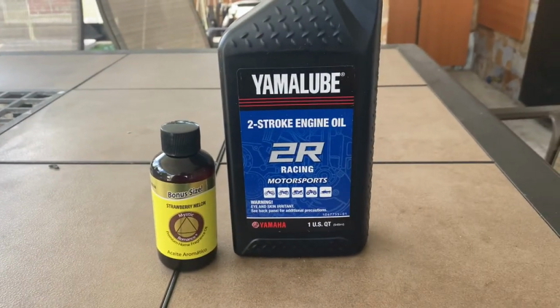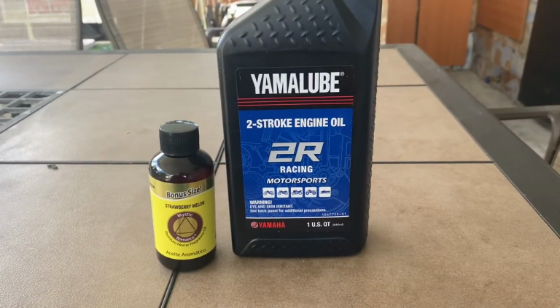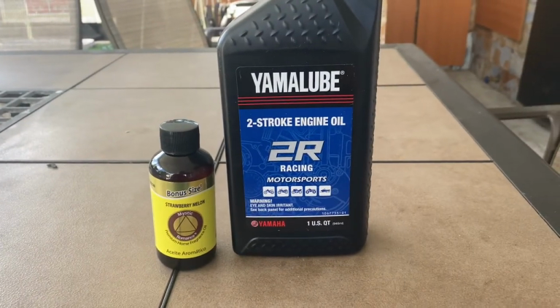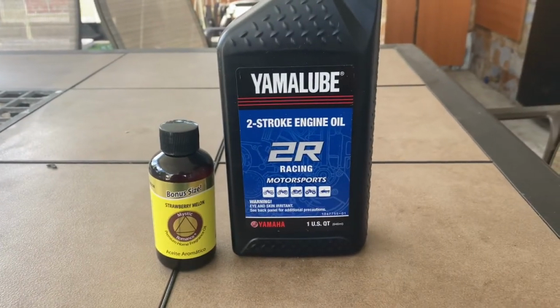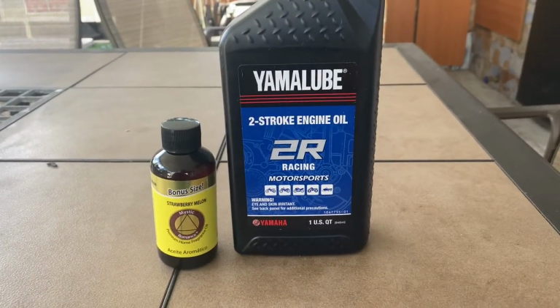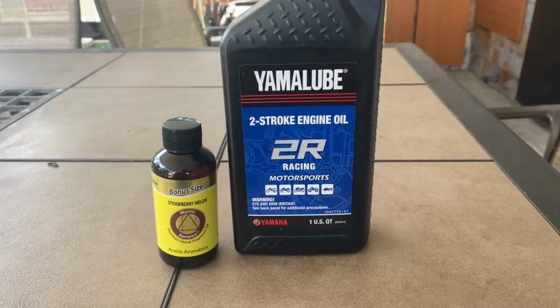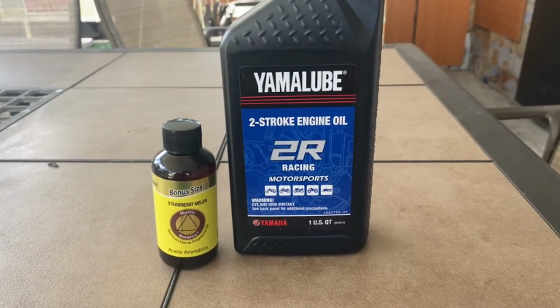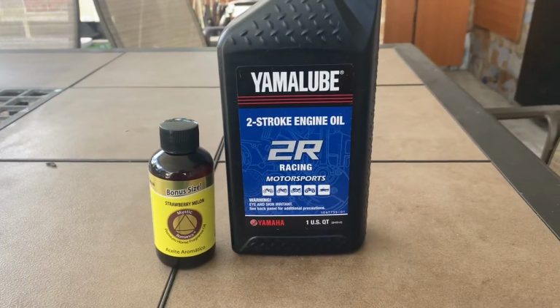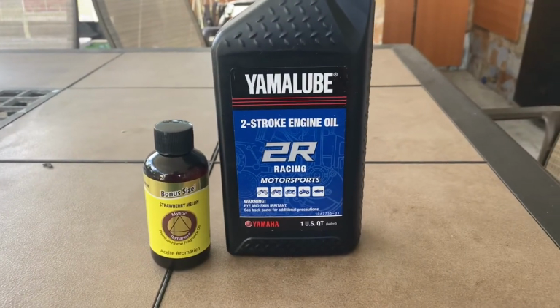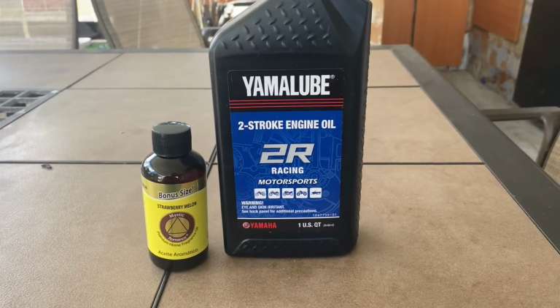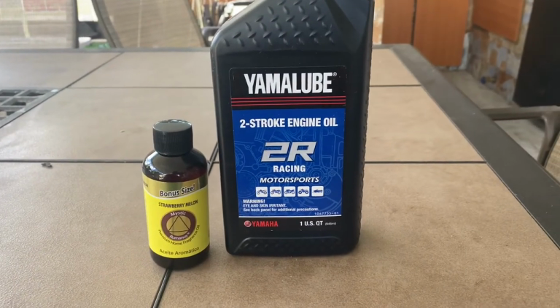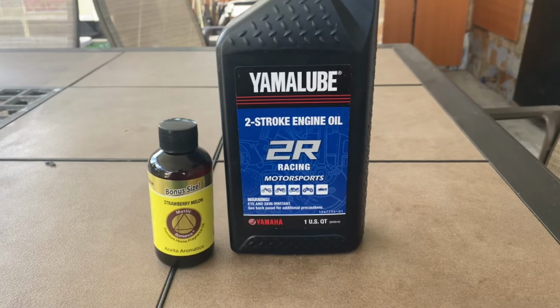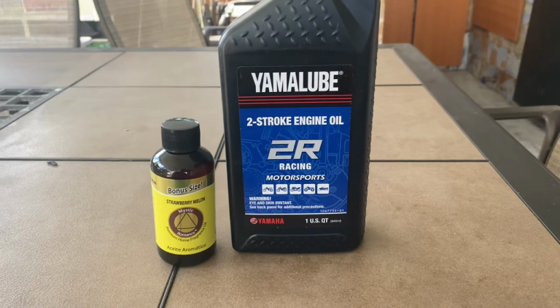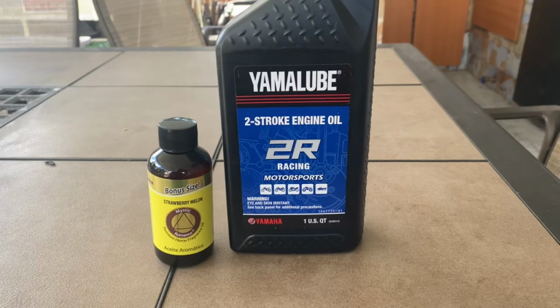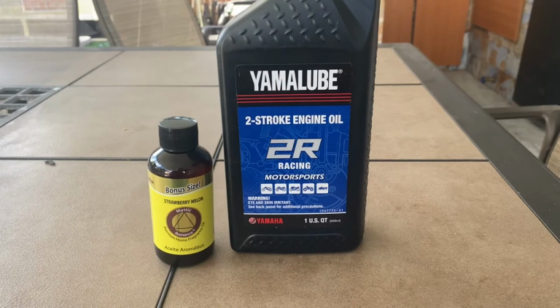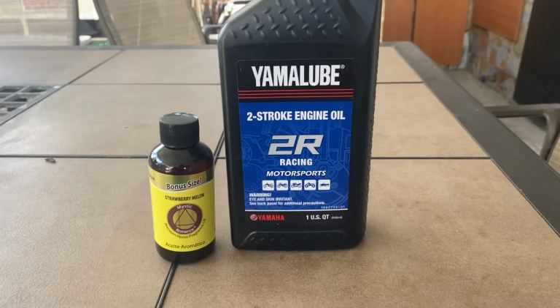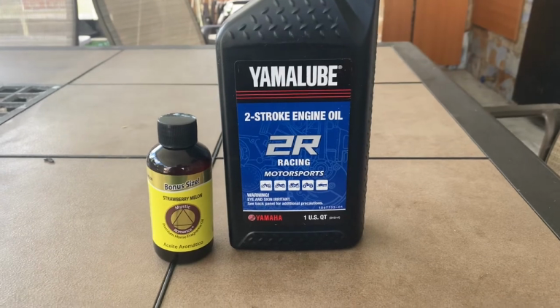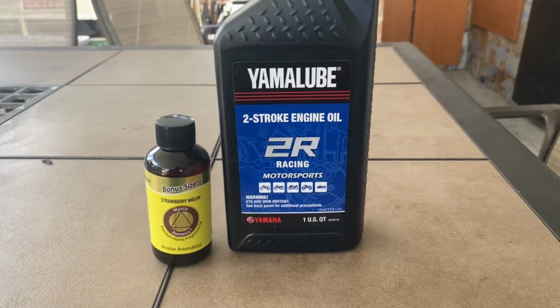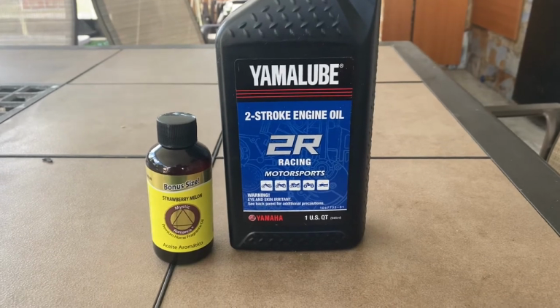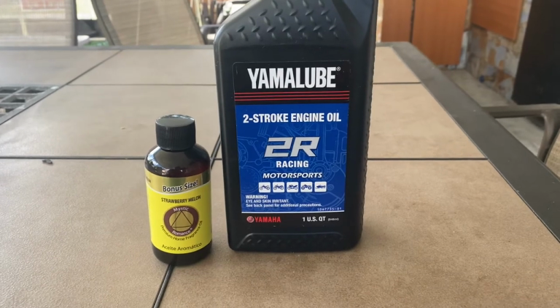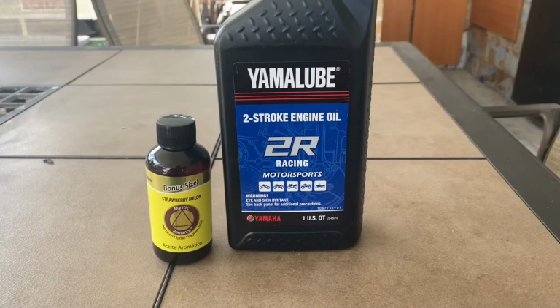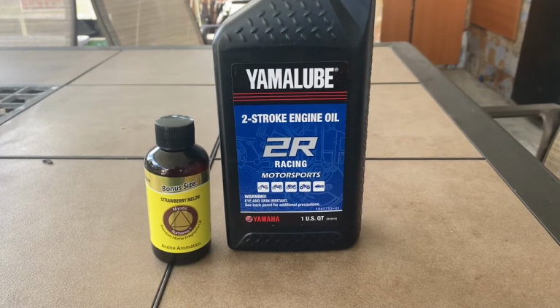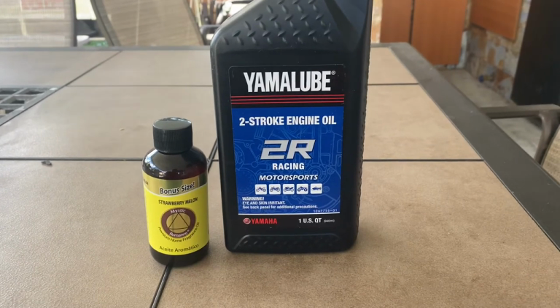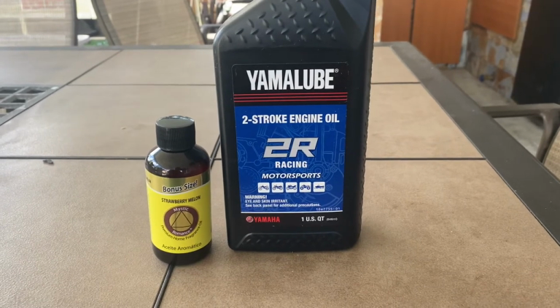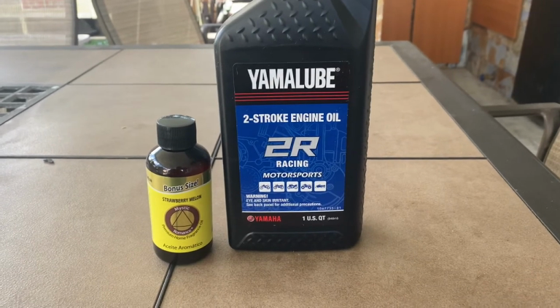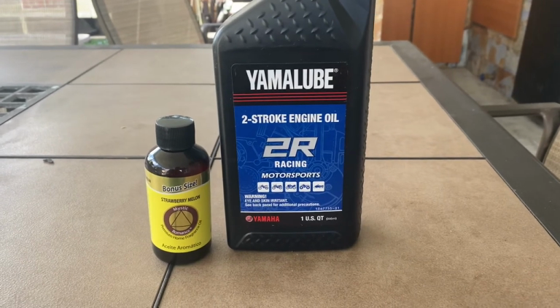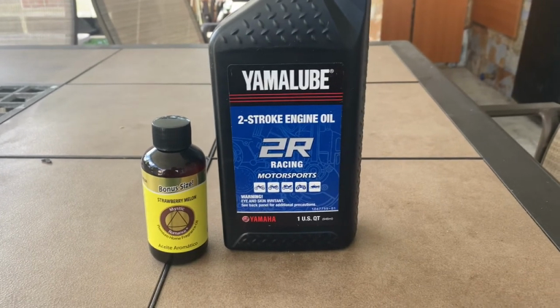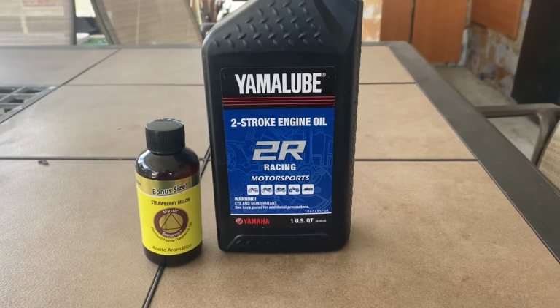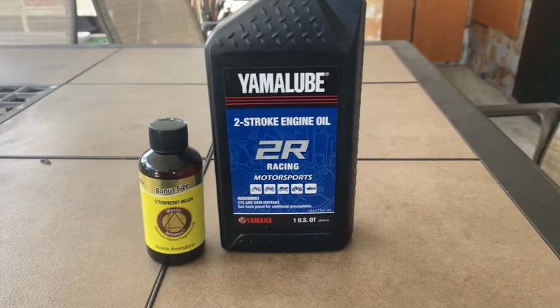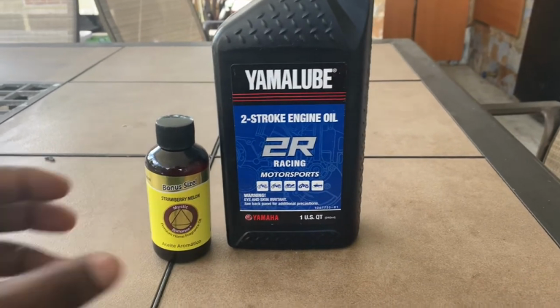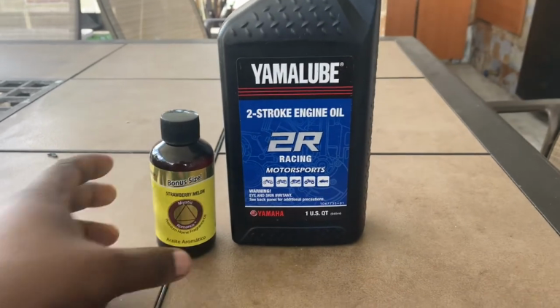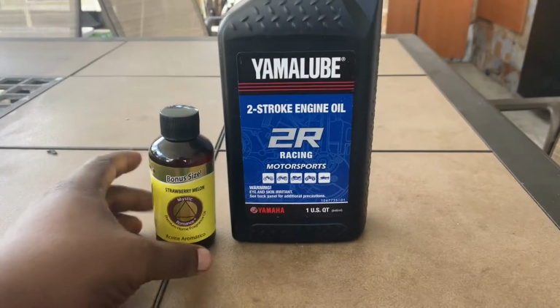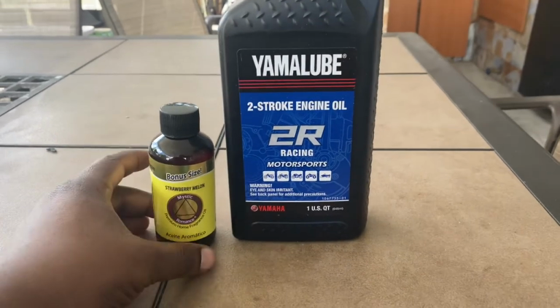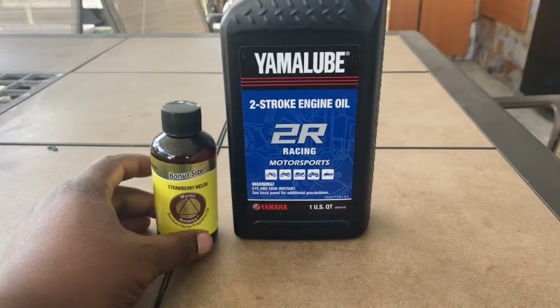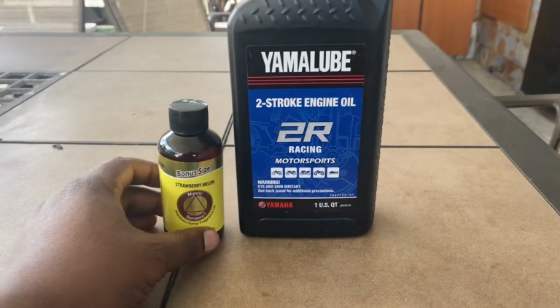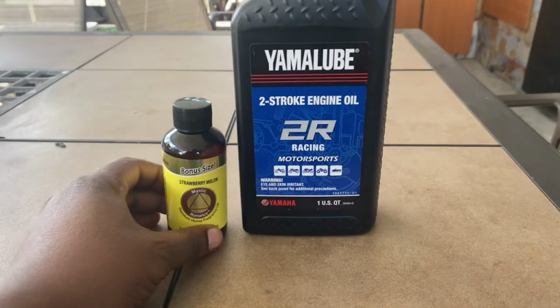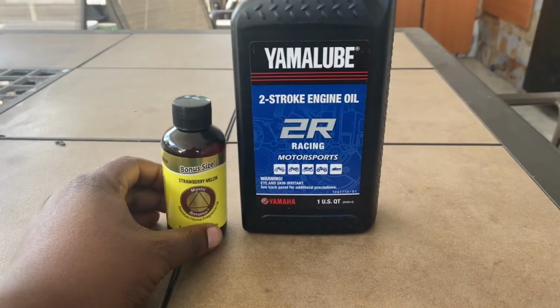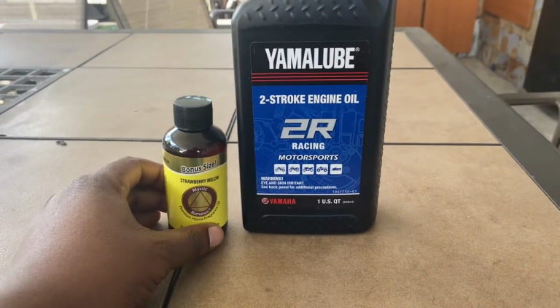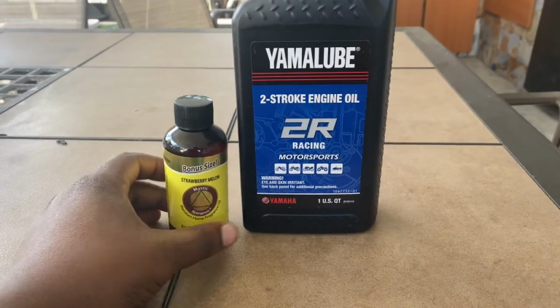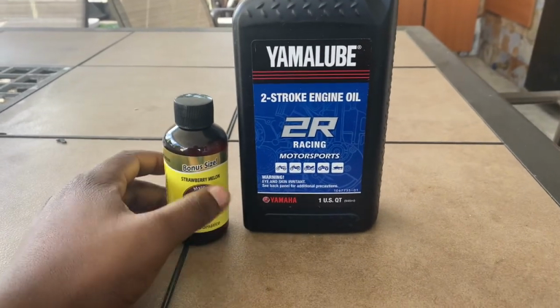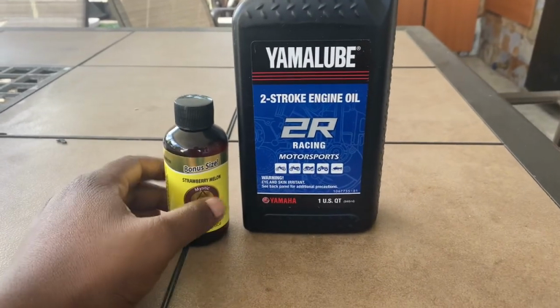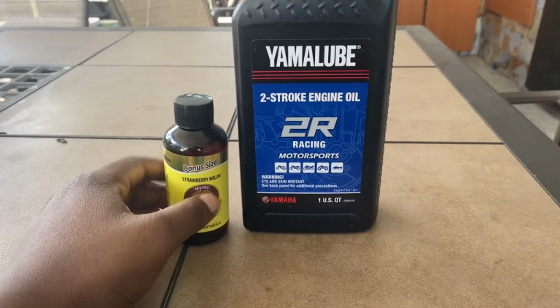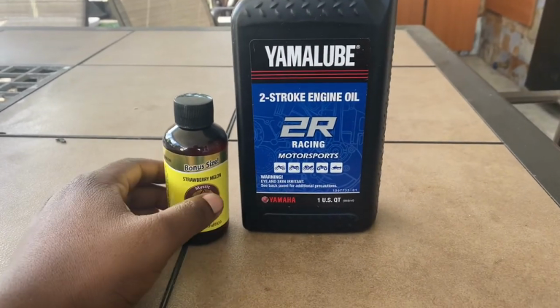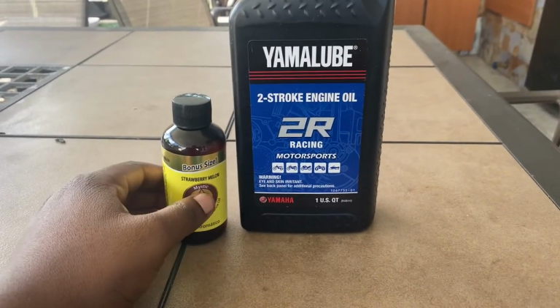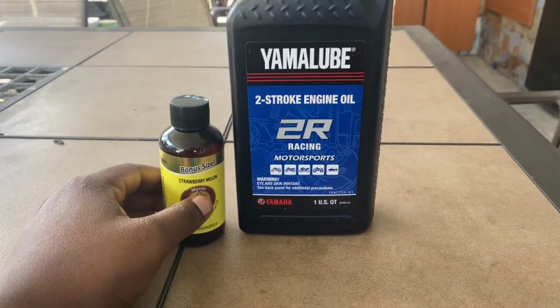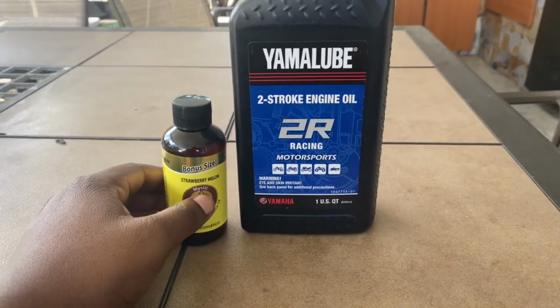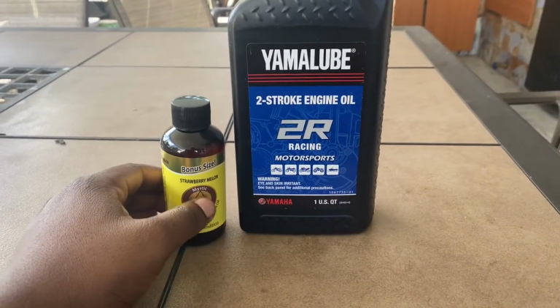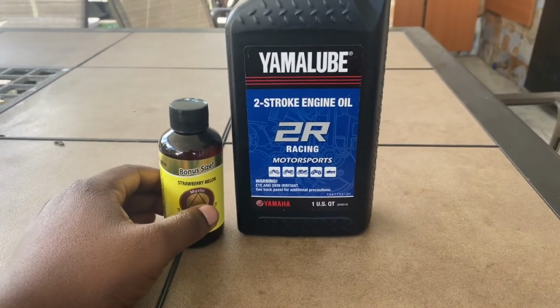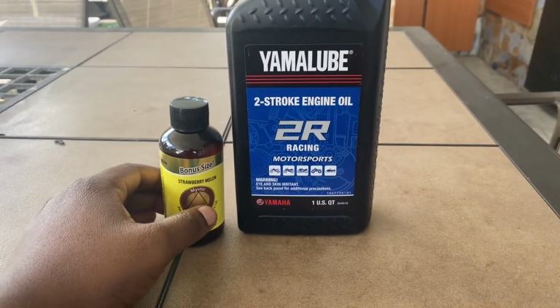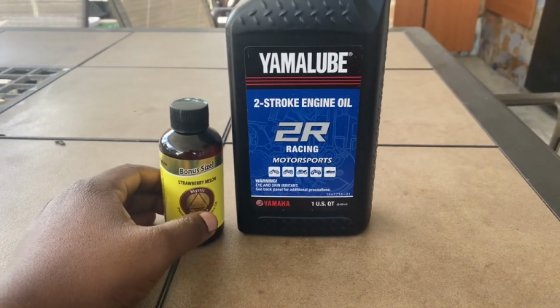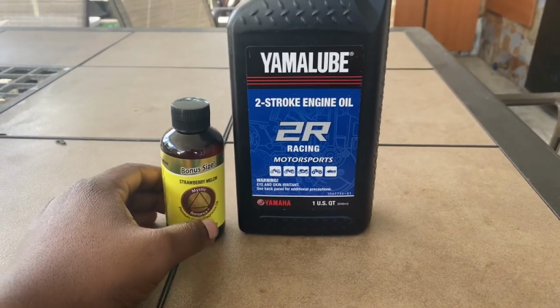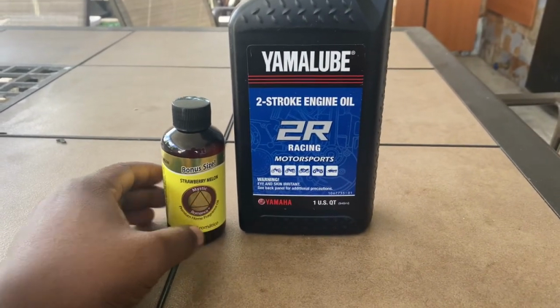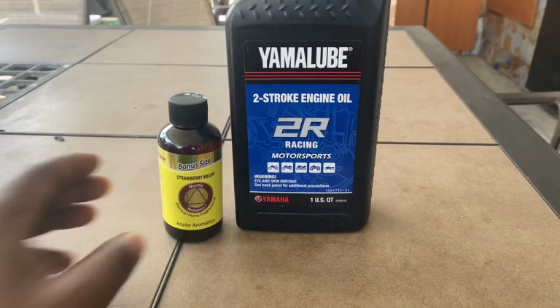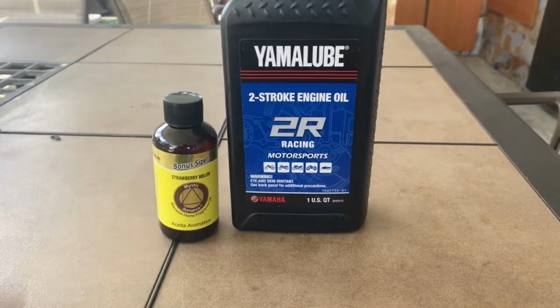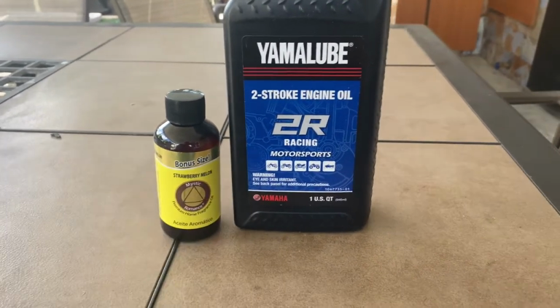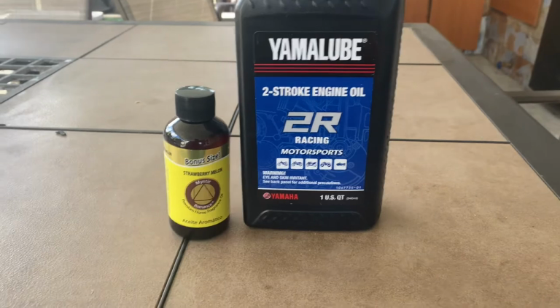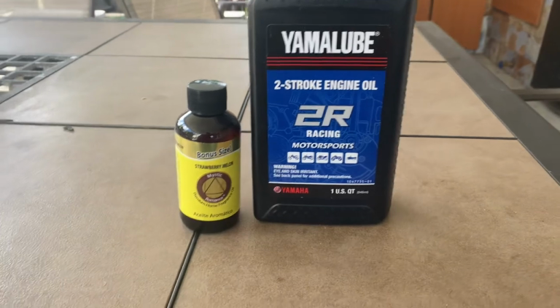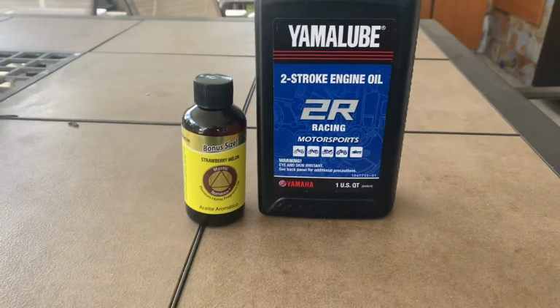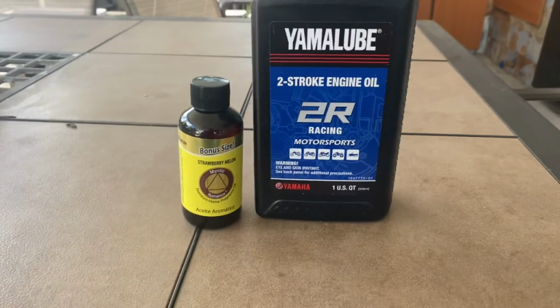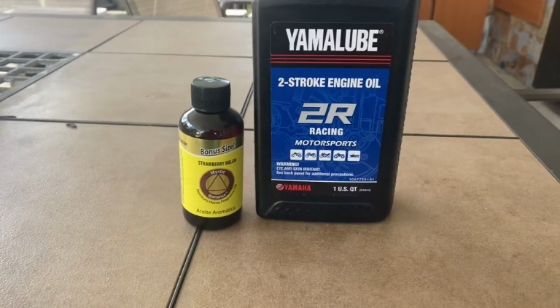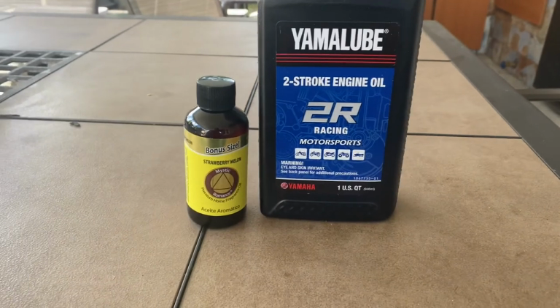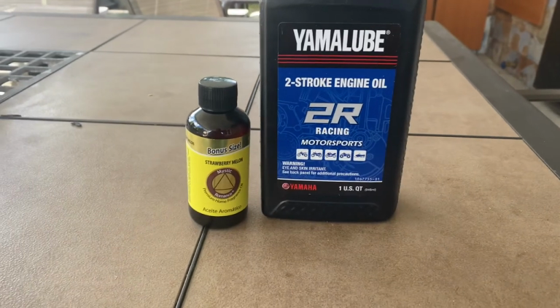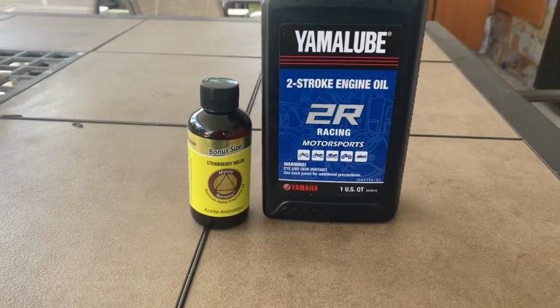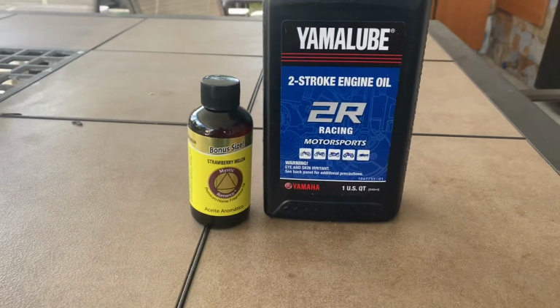So that's what I use. If you see me in the pack and you're wondering what I have — just know, it's strawberry melon.